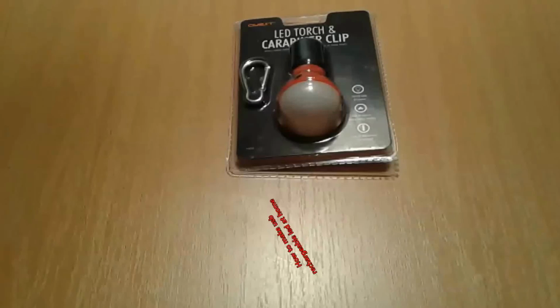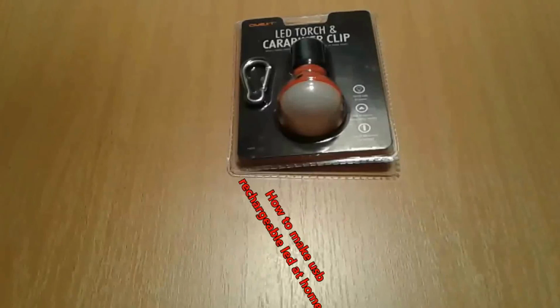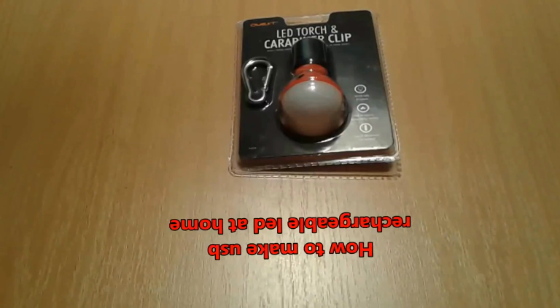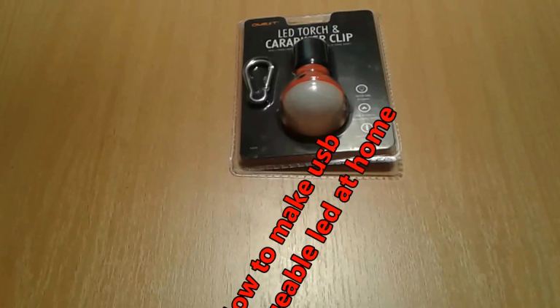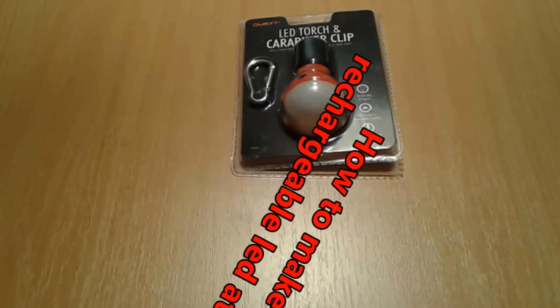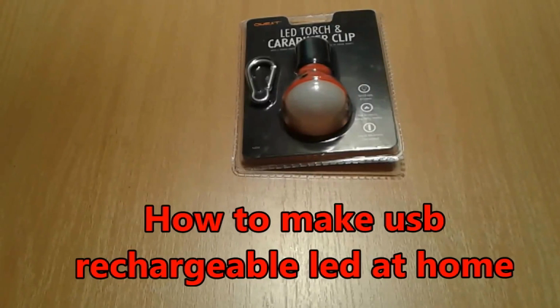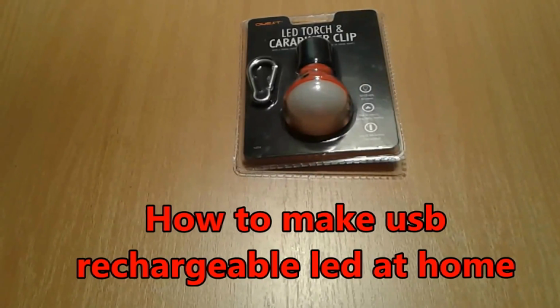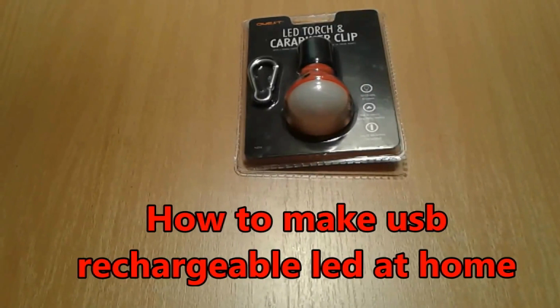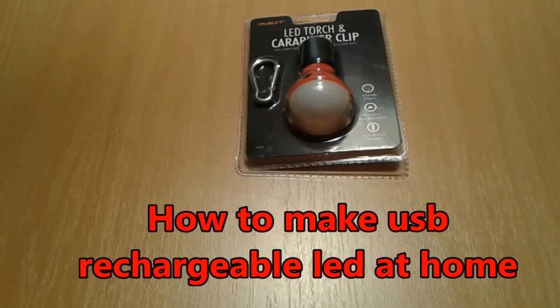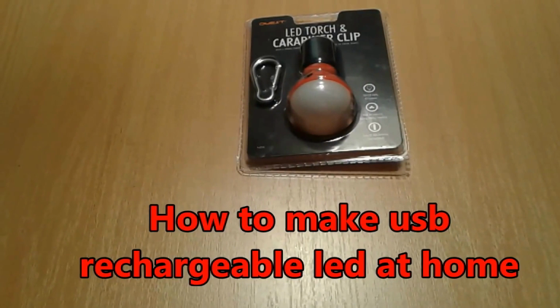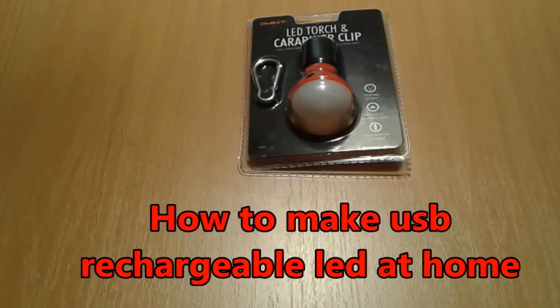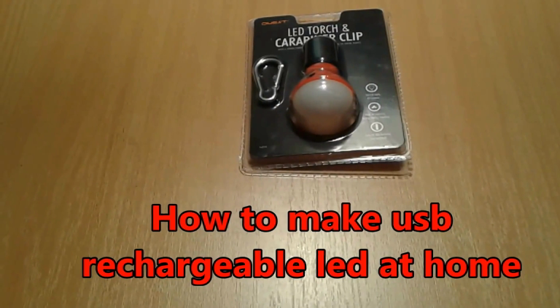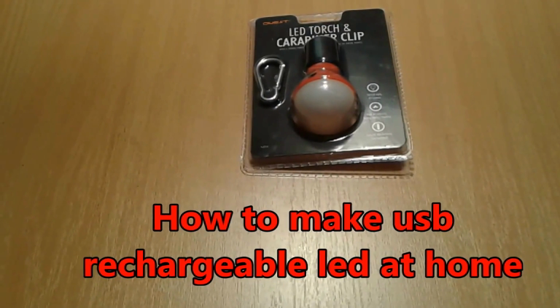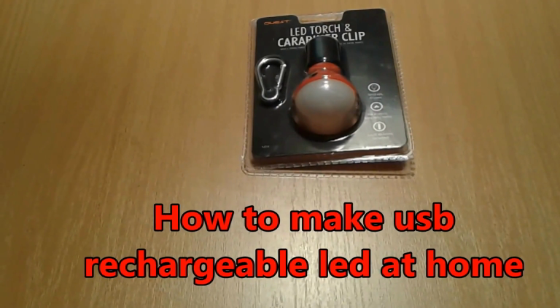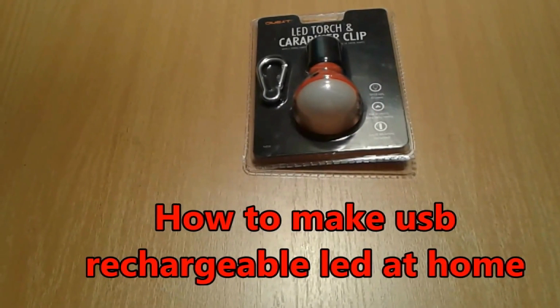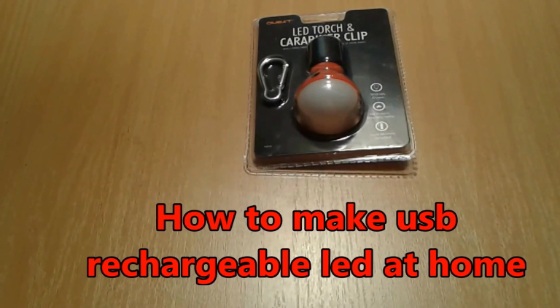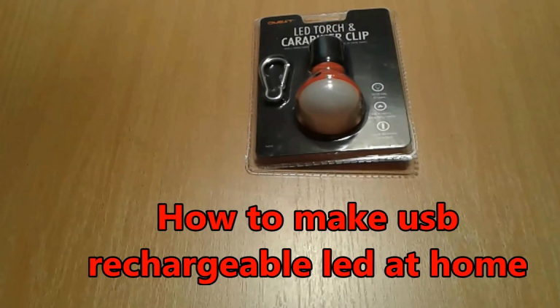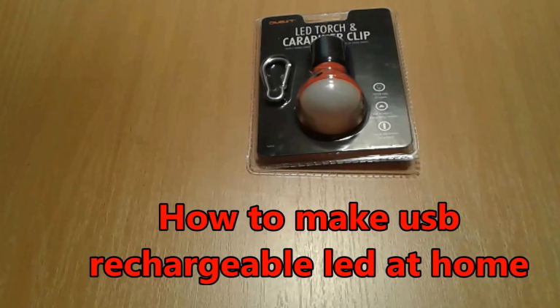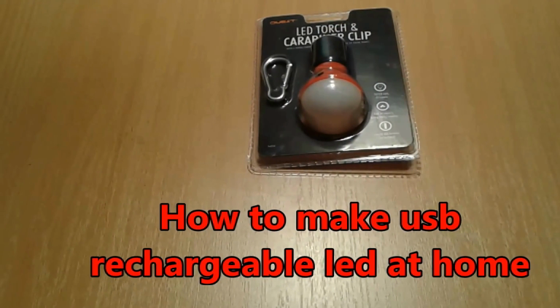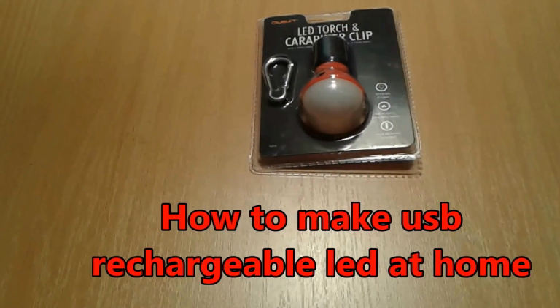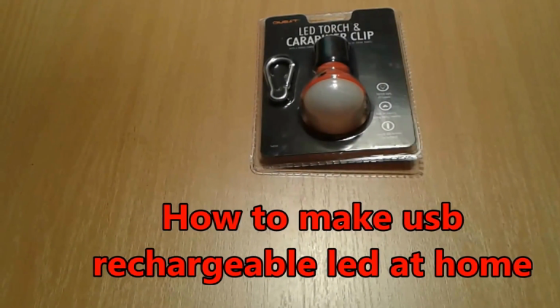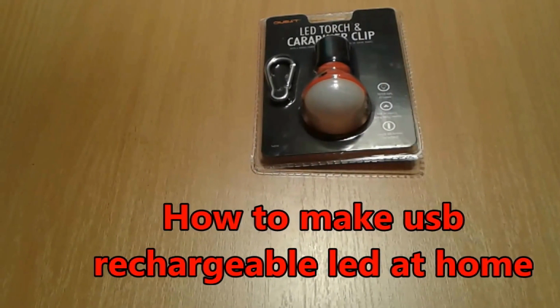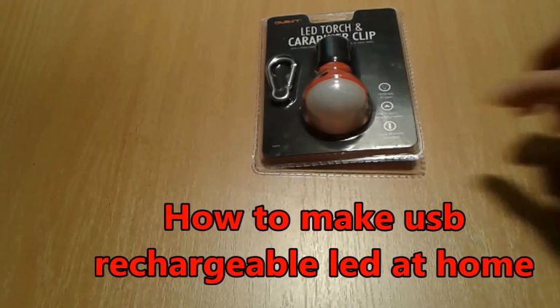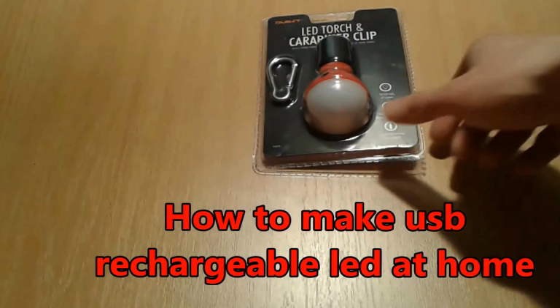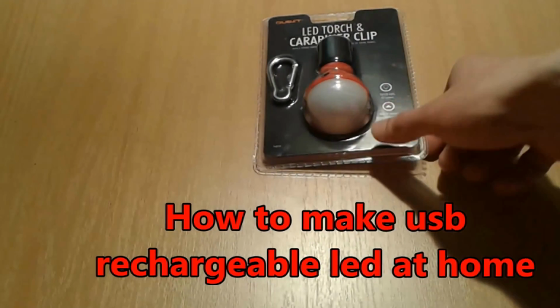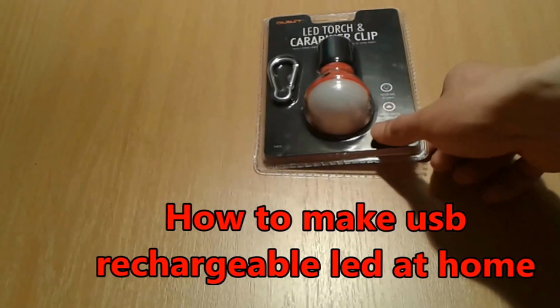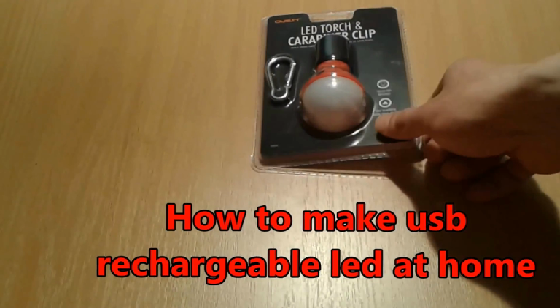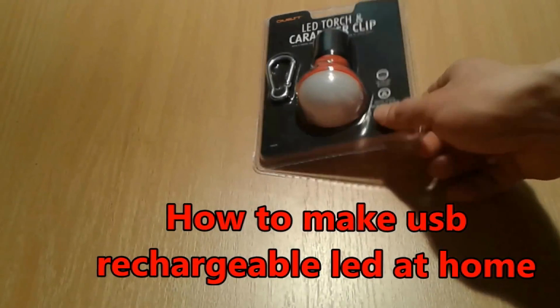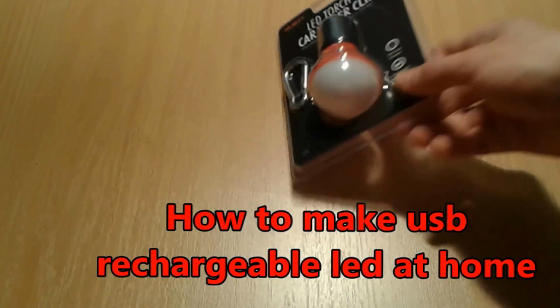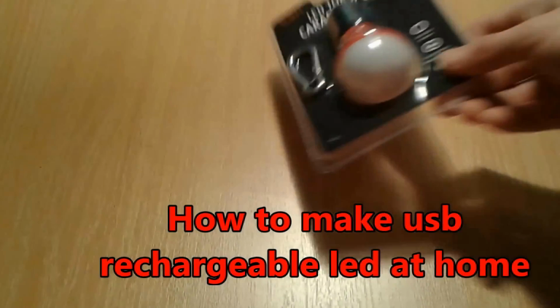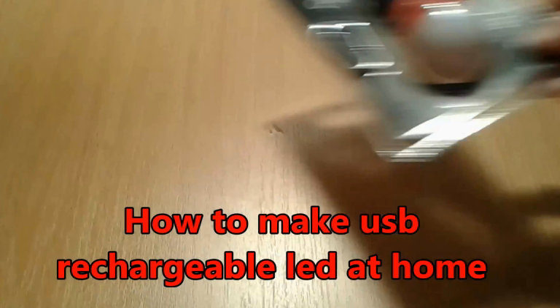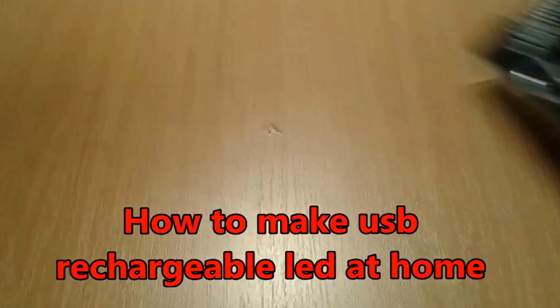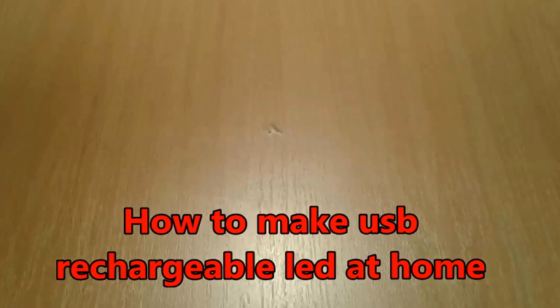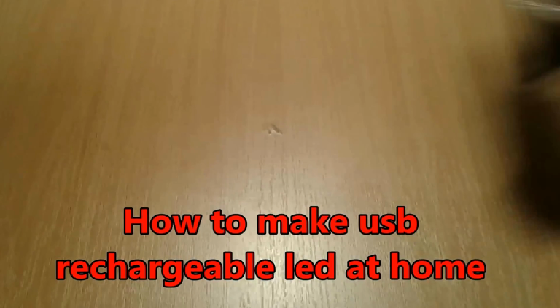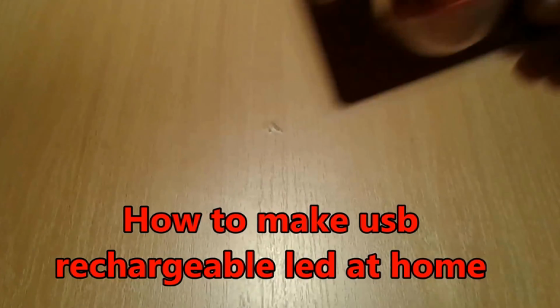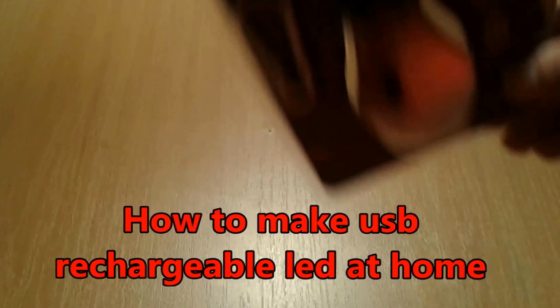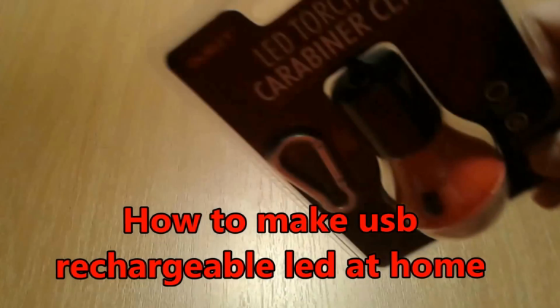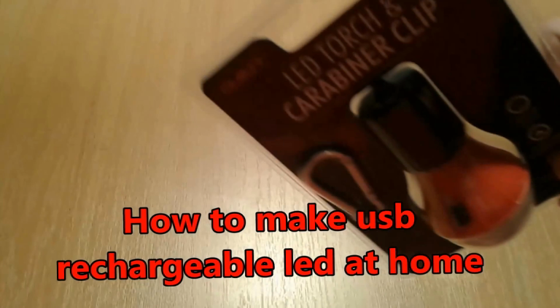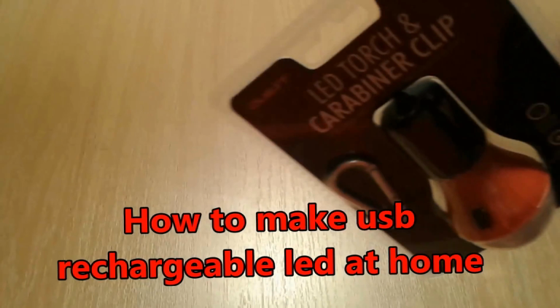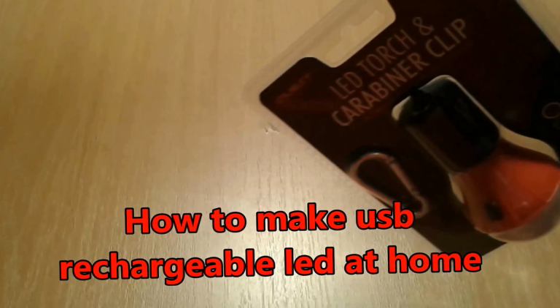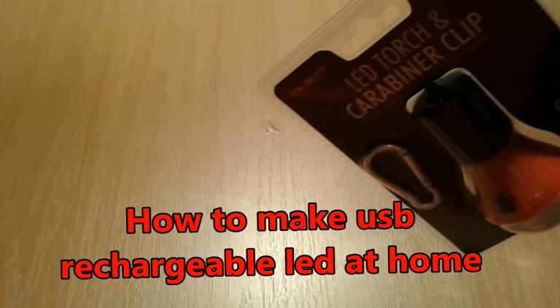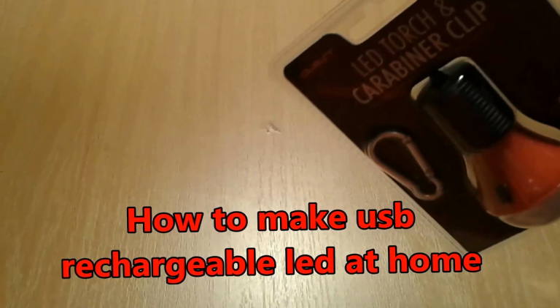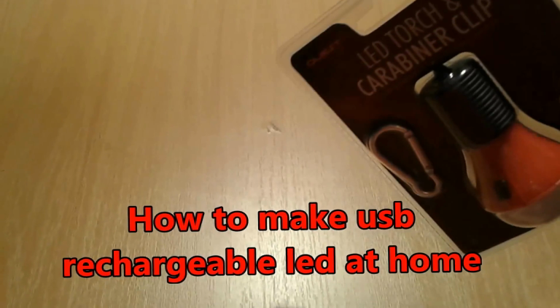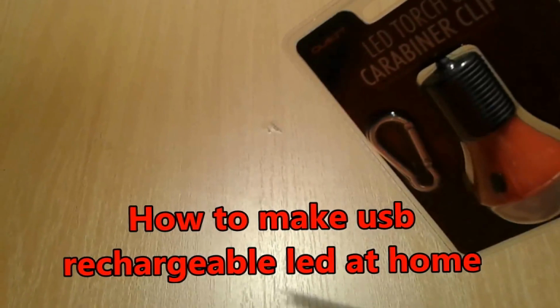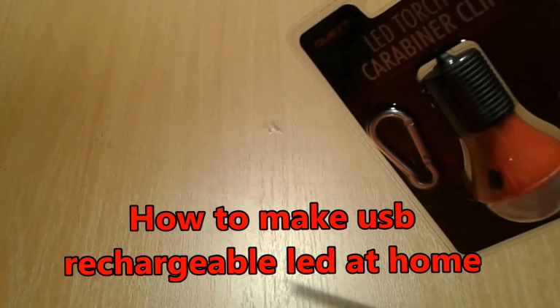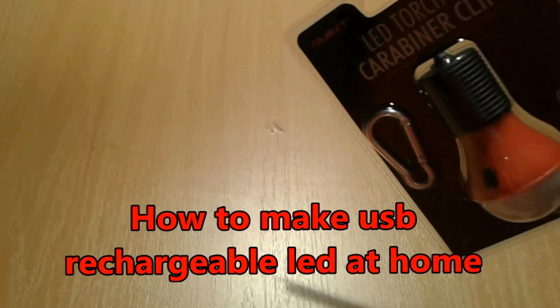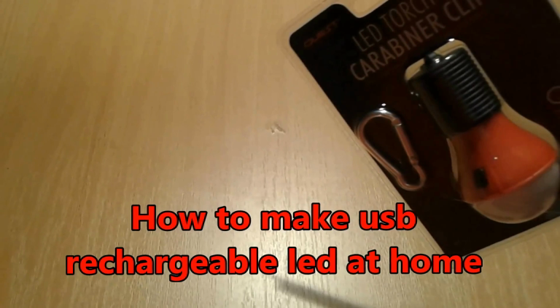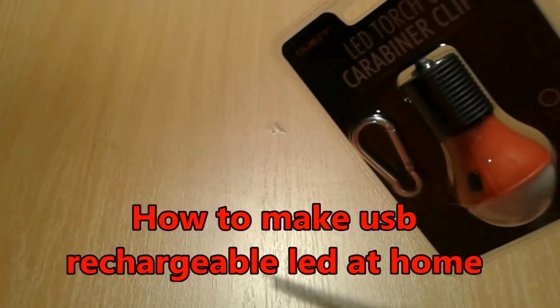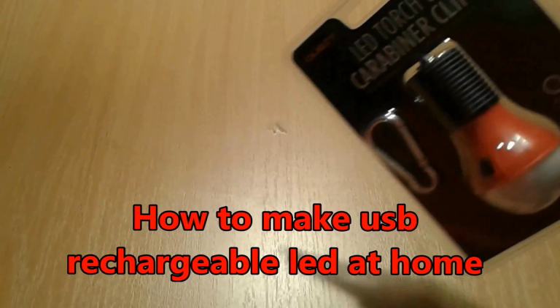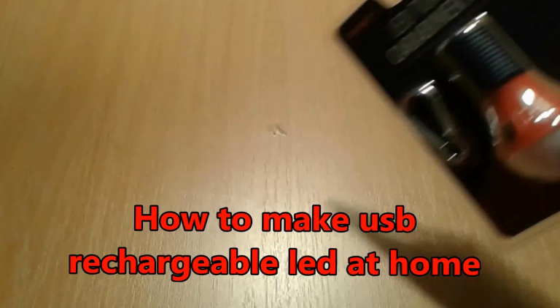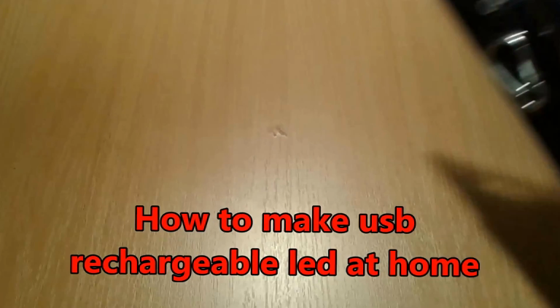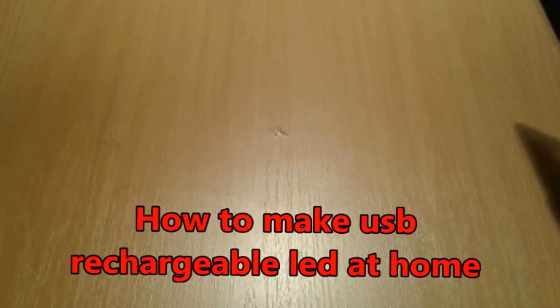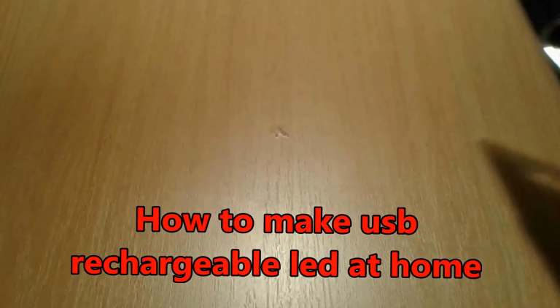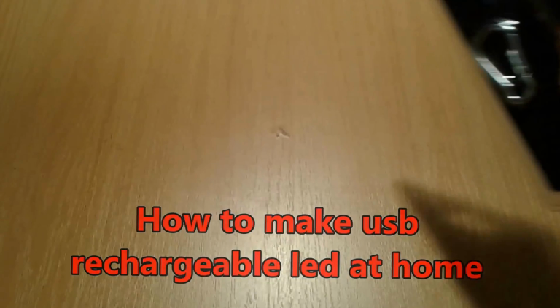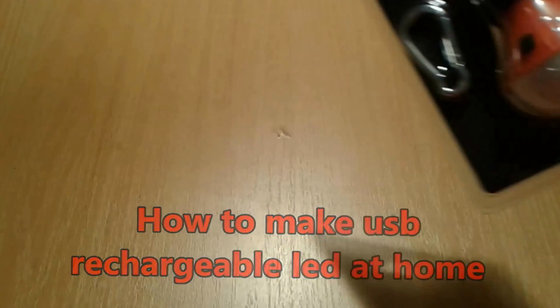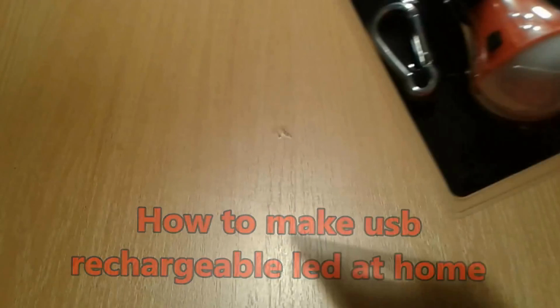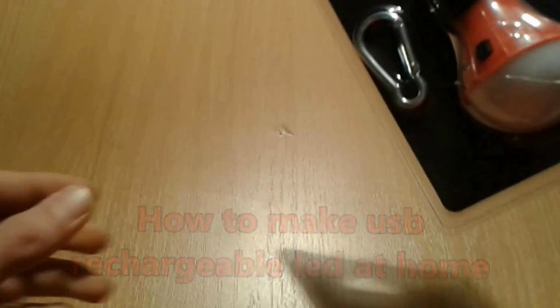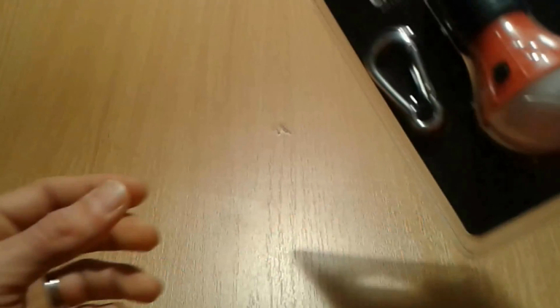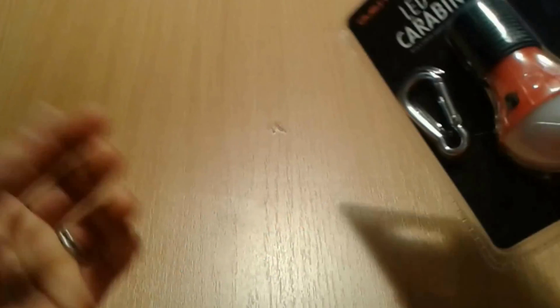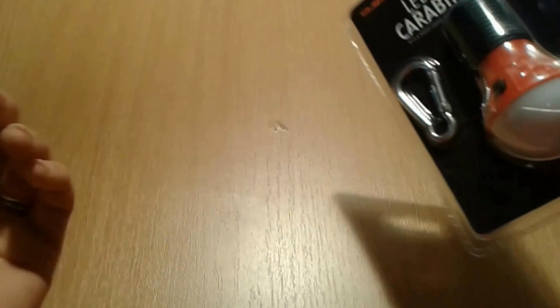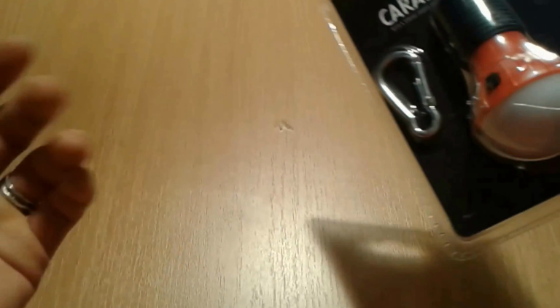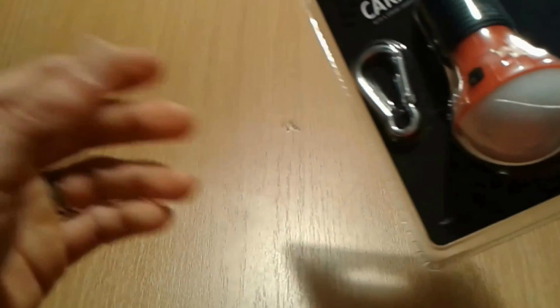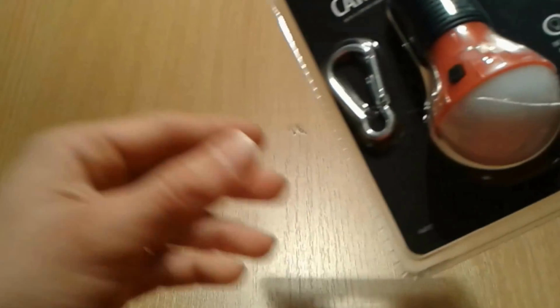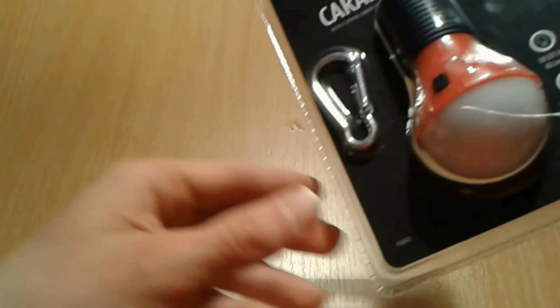Hello everybody, I'm gonna present you today how to make a rechargeable USB LED light.